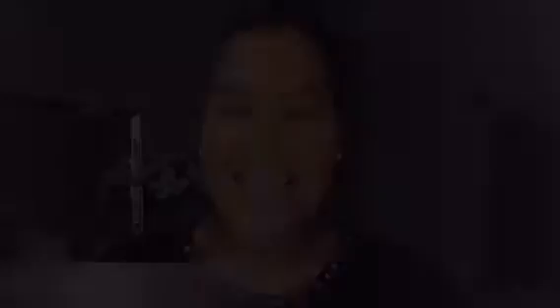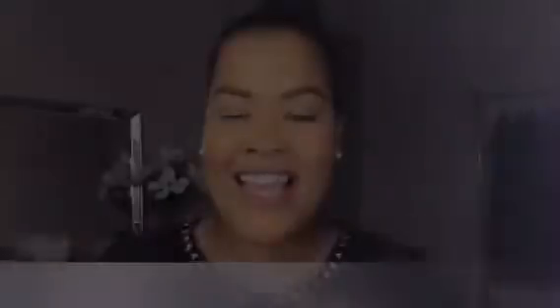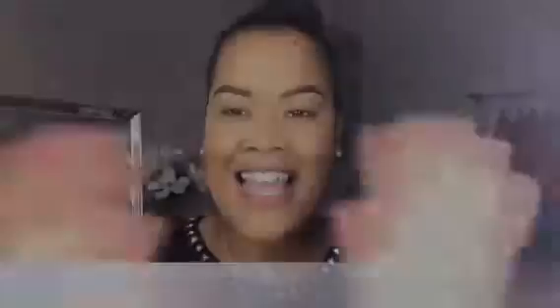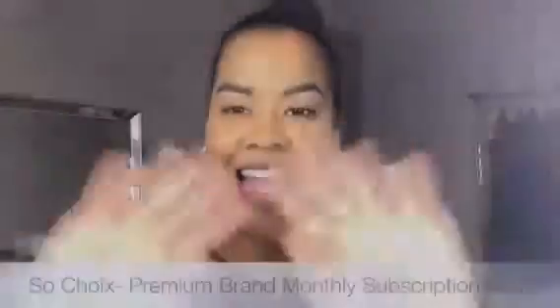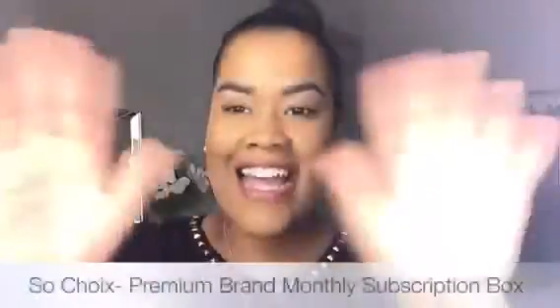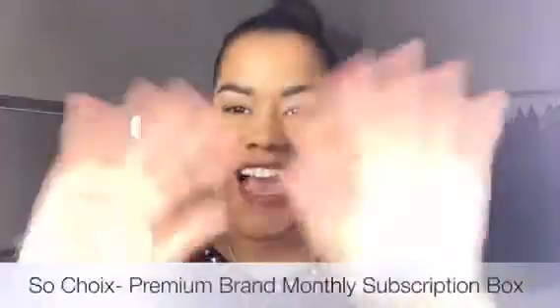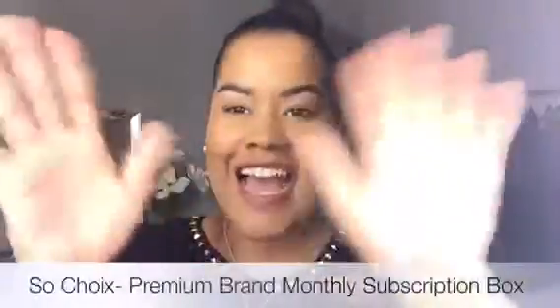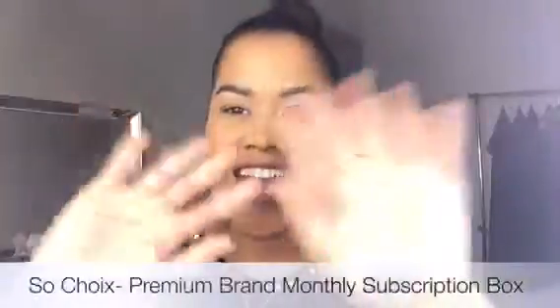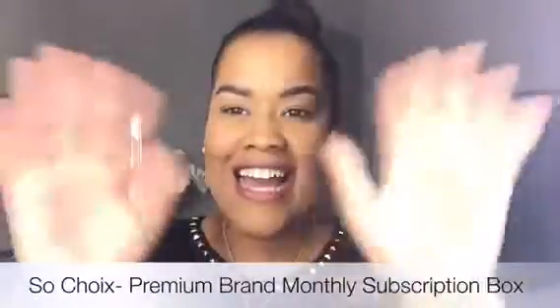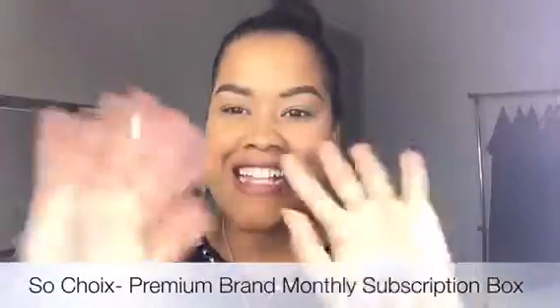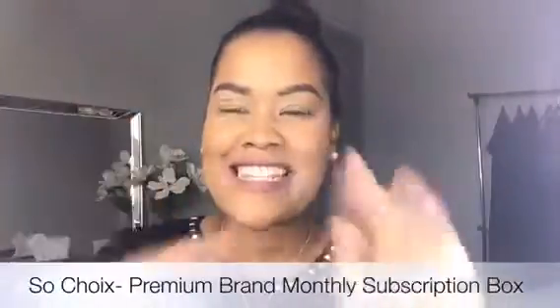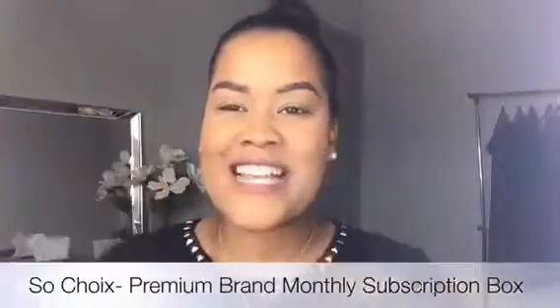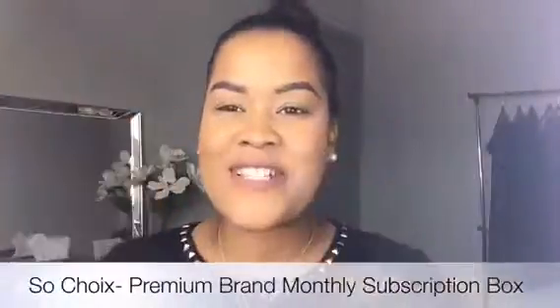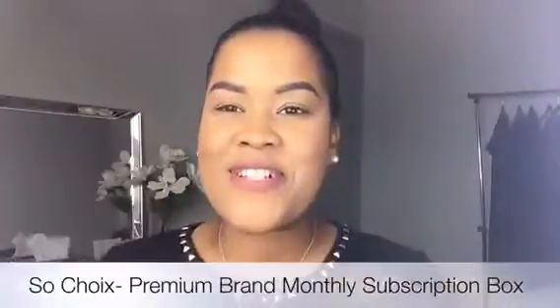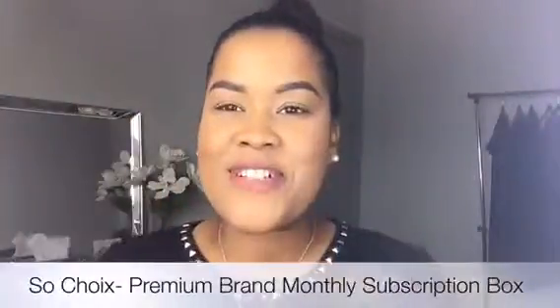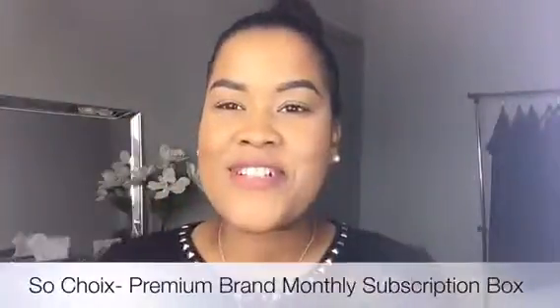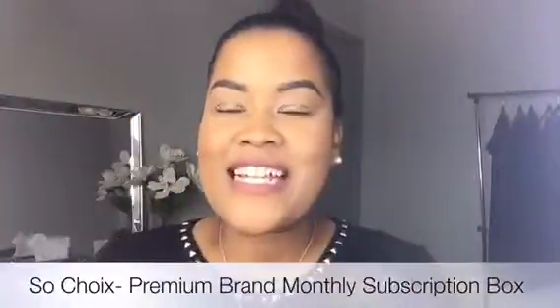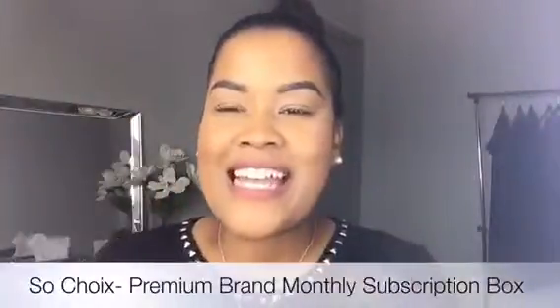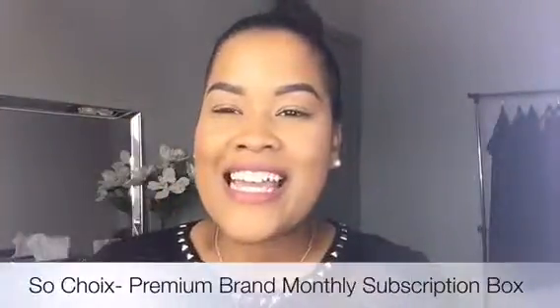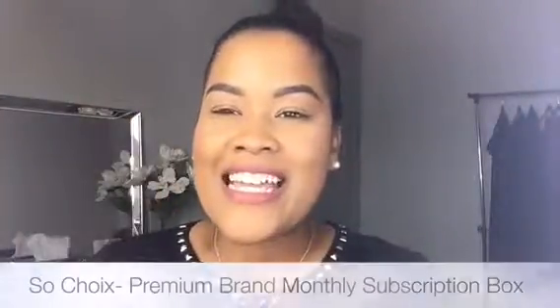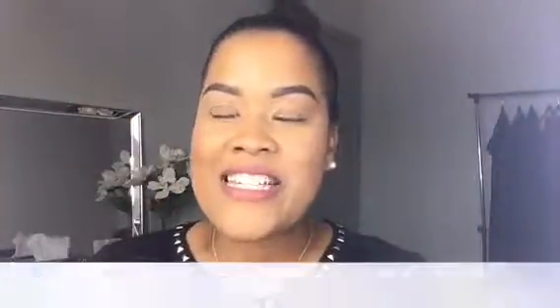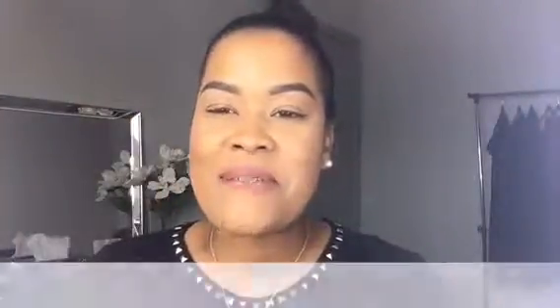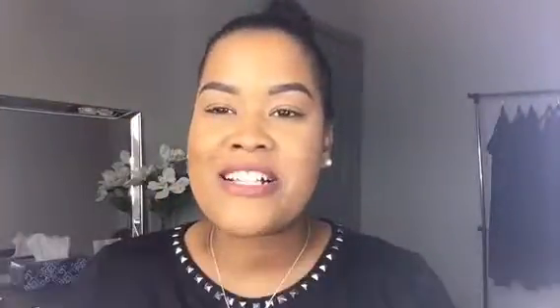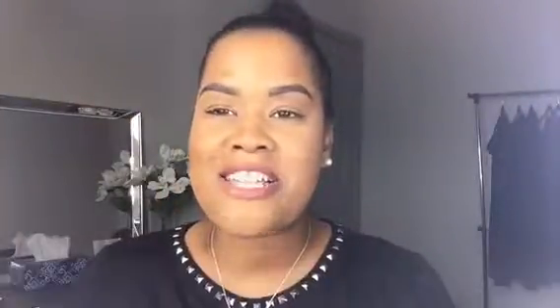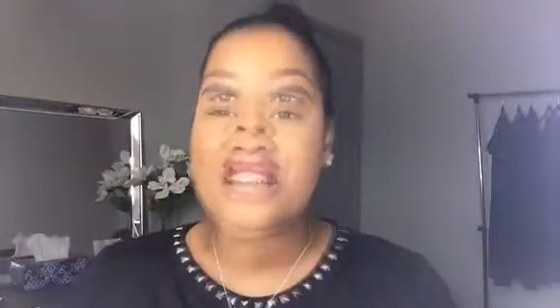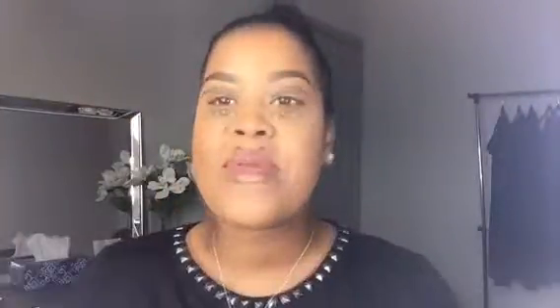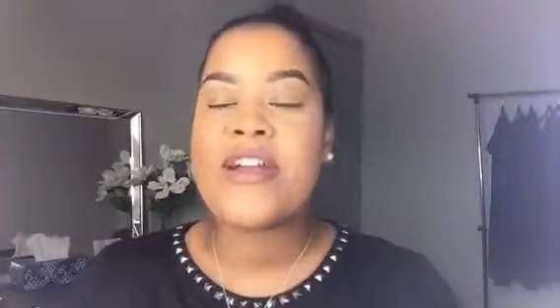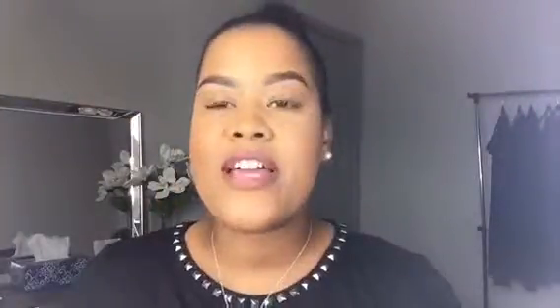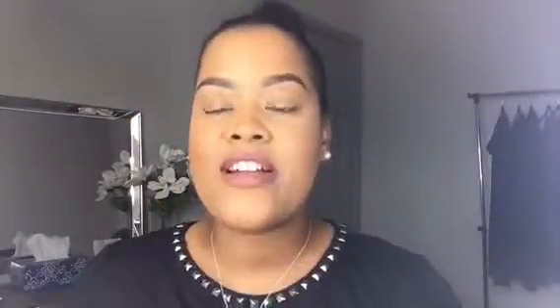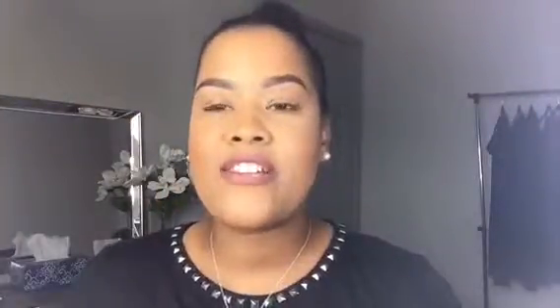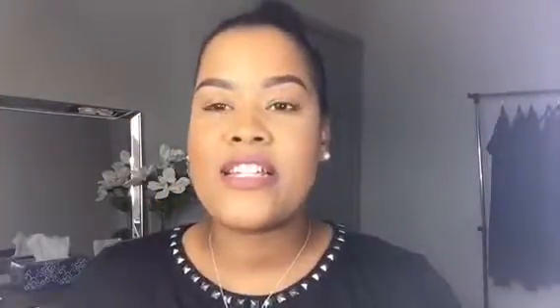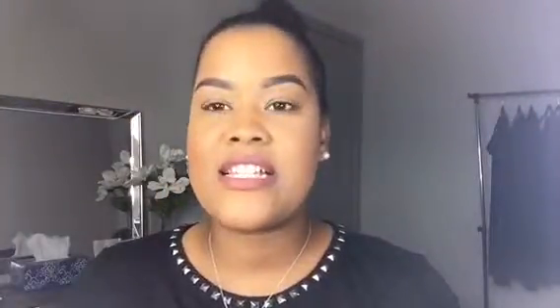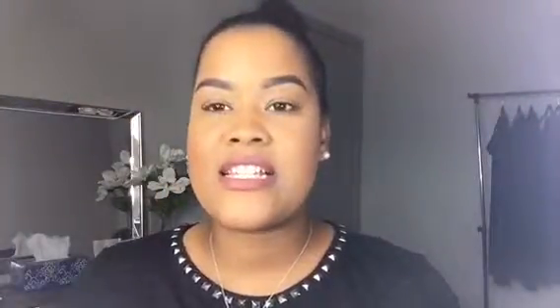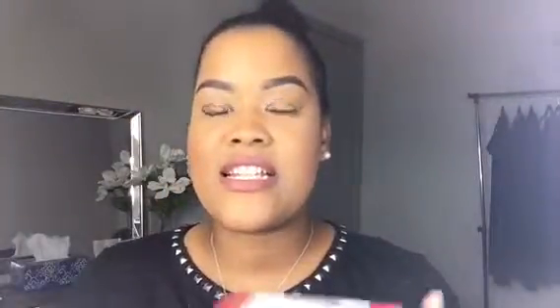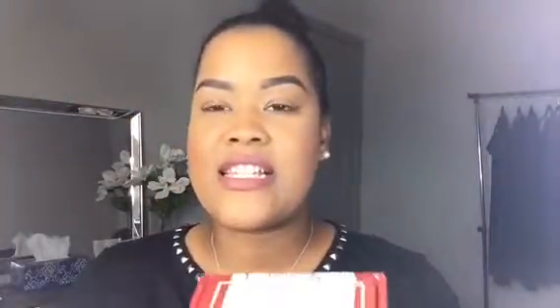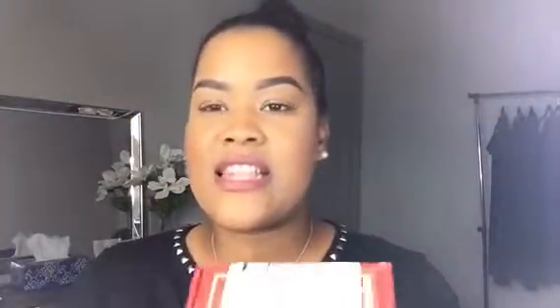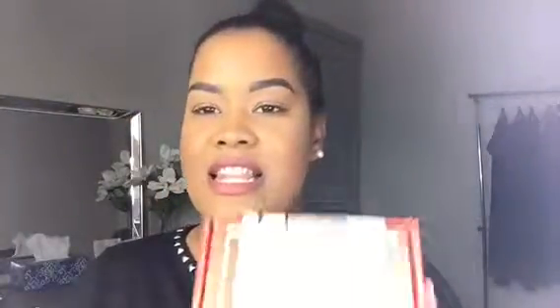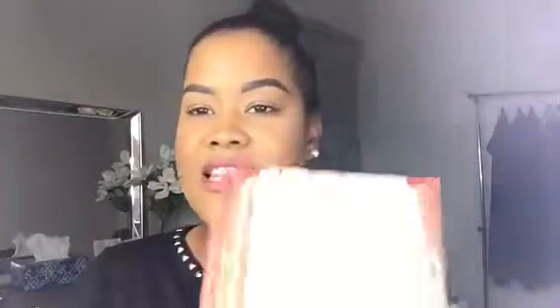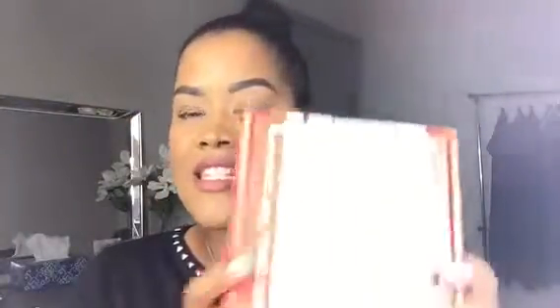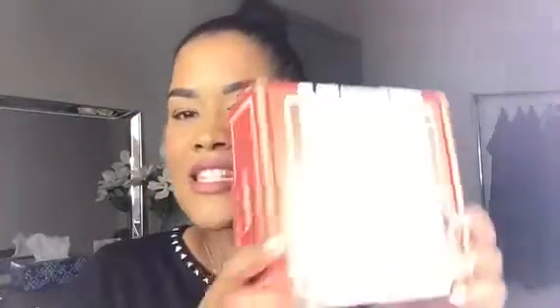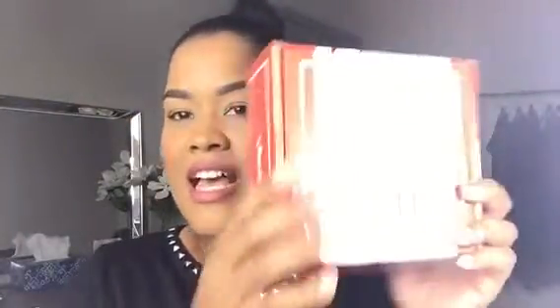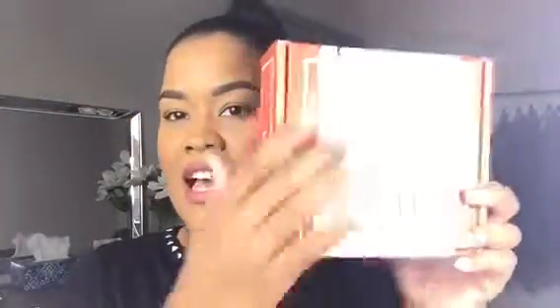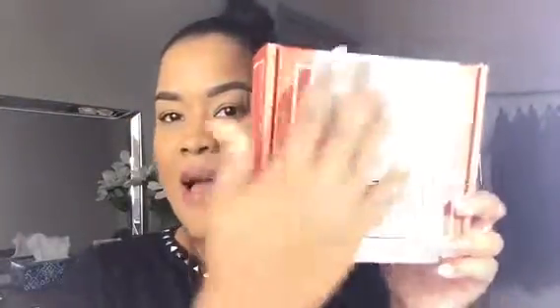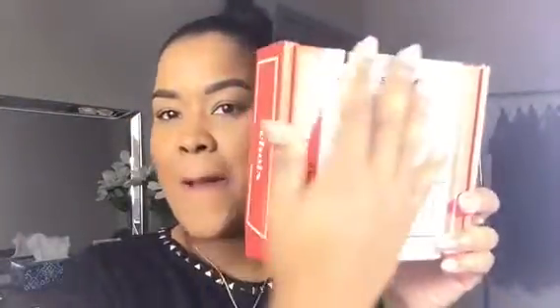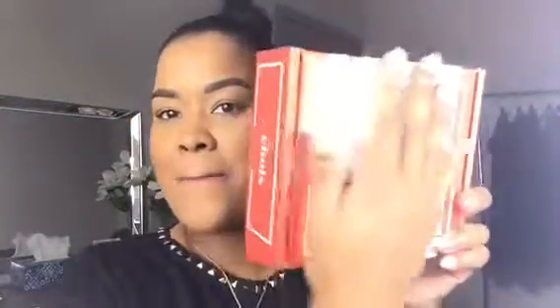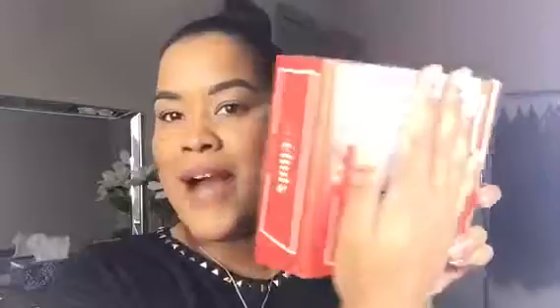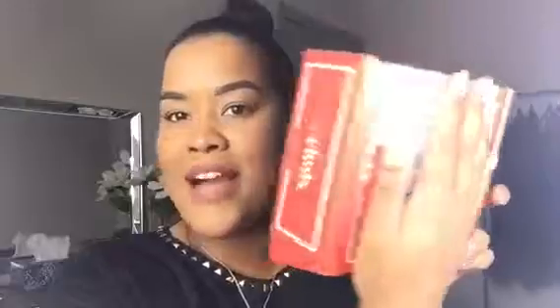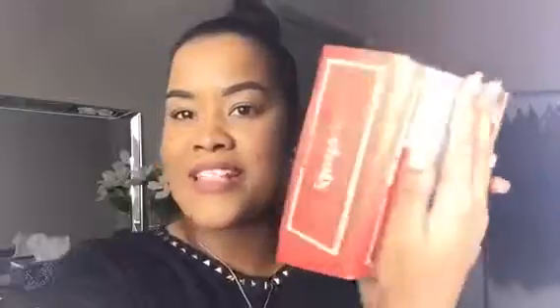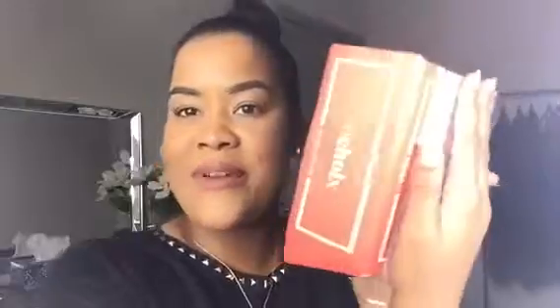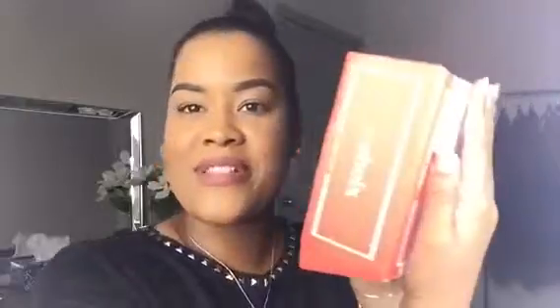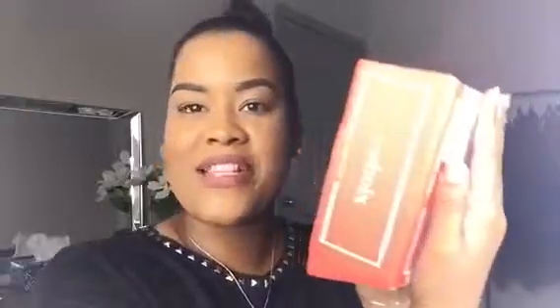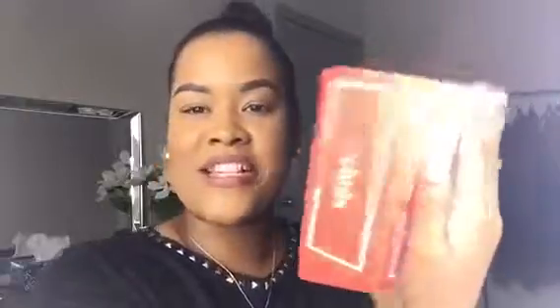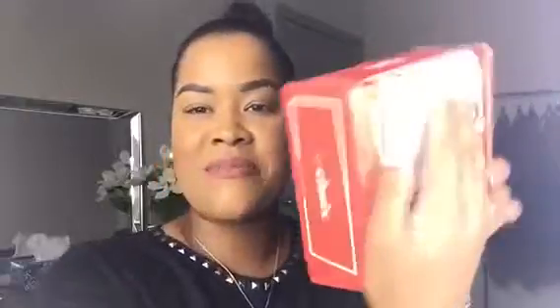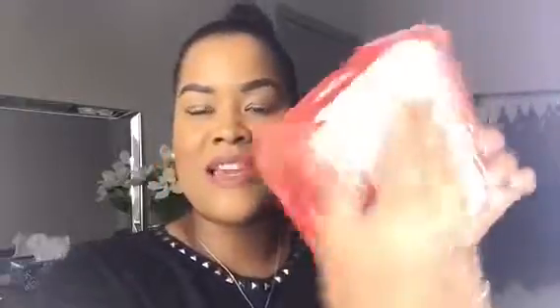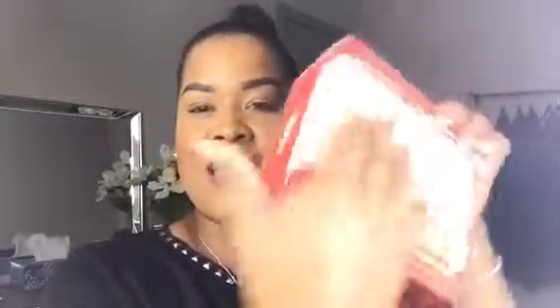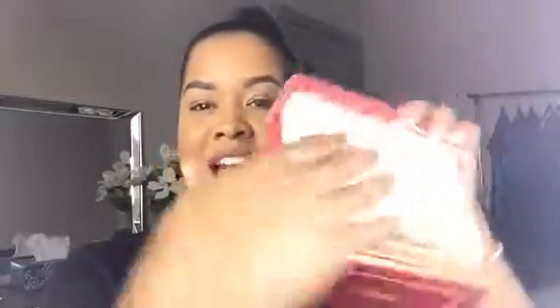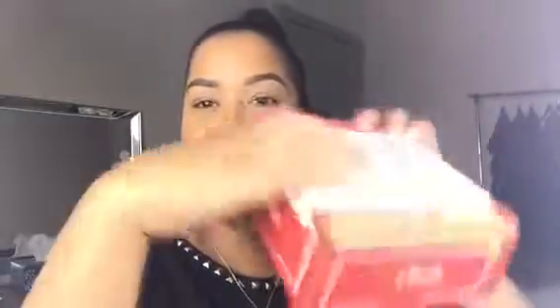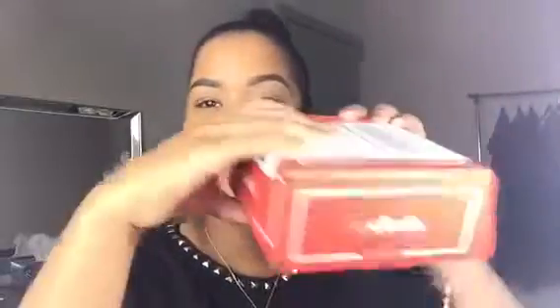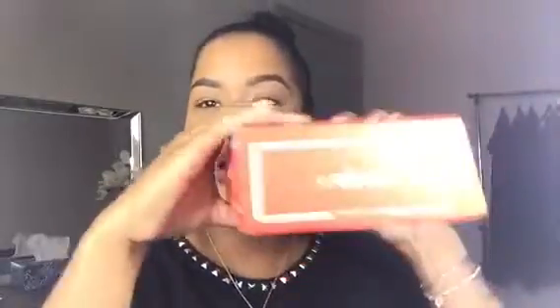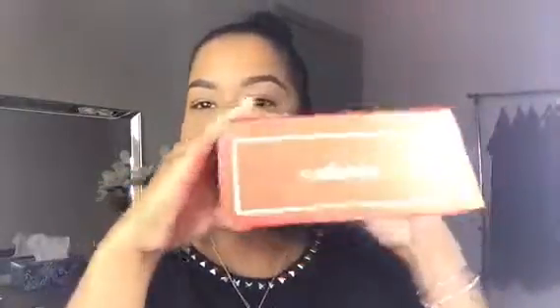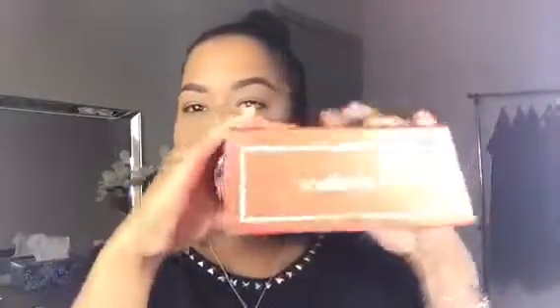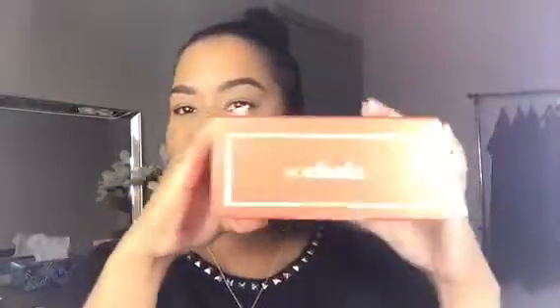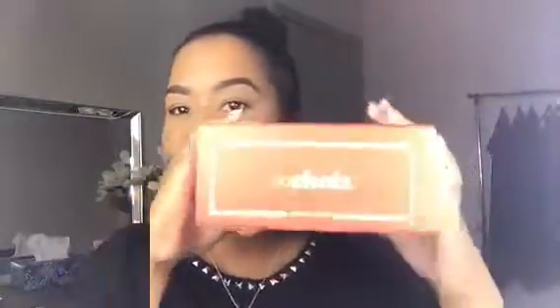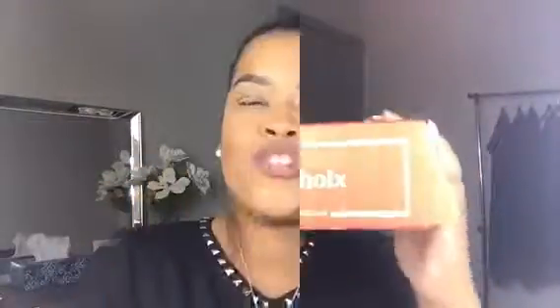Hey guys! Thanks for tuning in to my channel. We are here to discuss this box that was sent to me called Schwa.